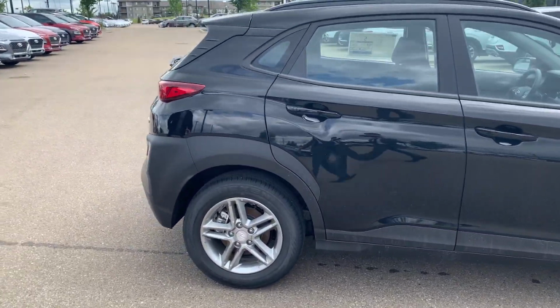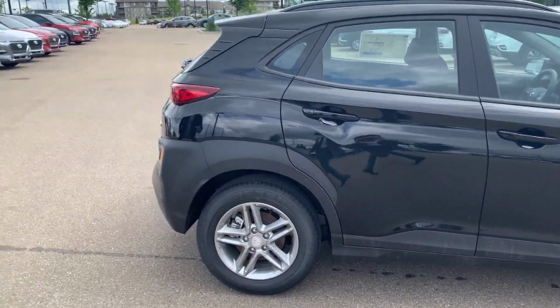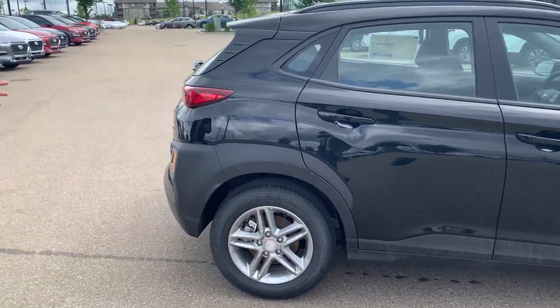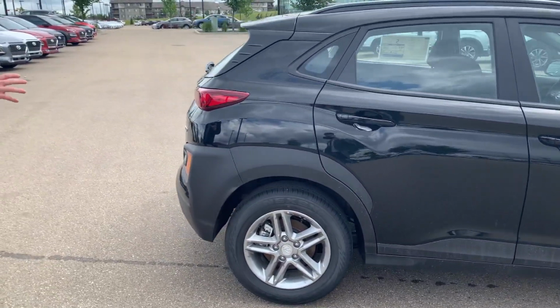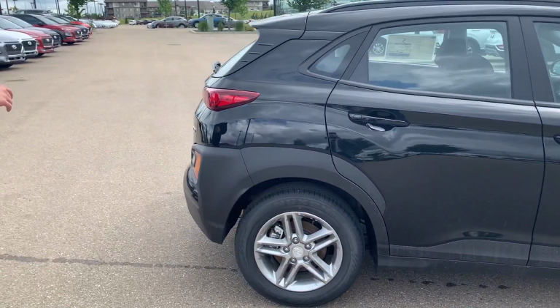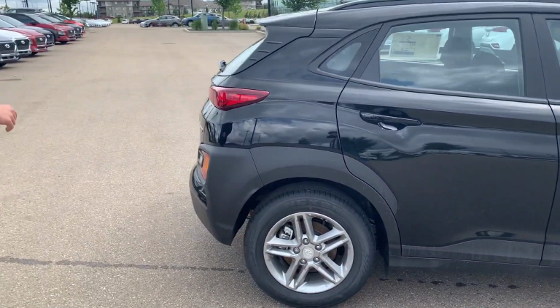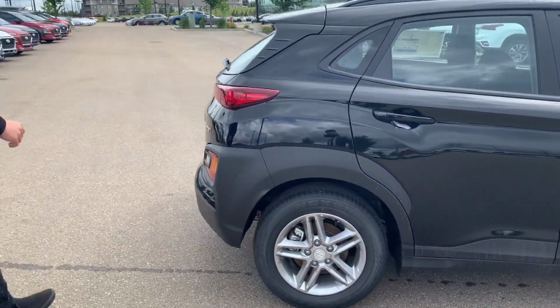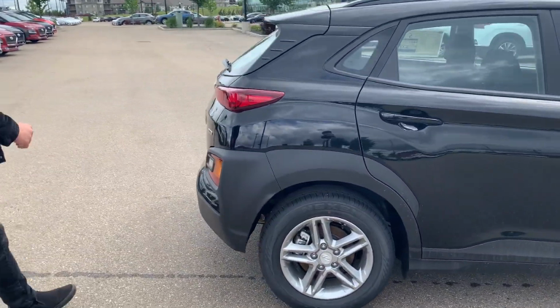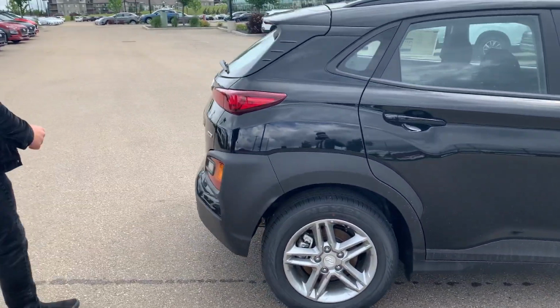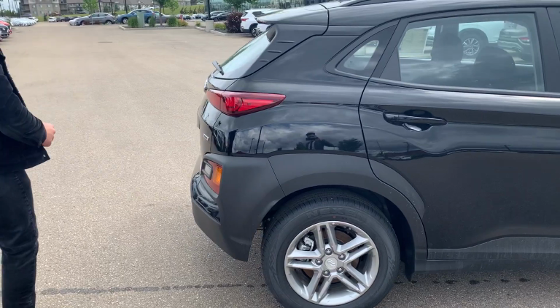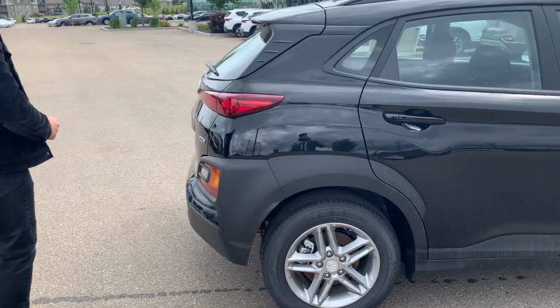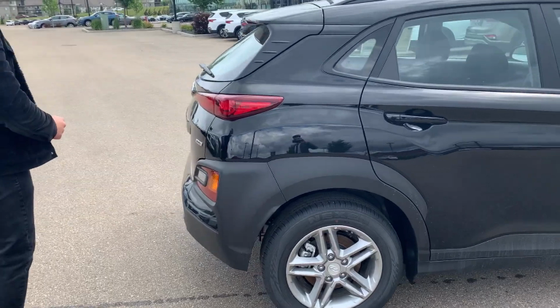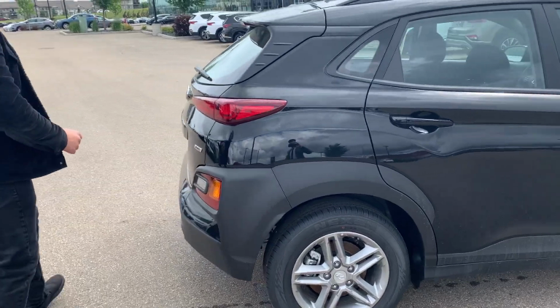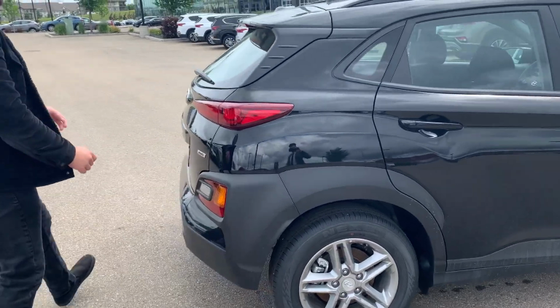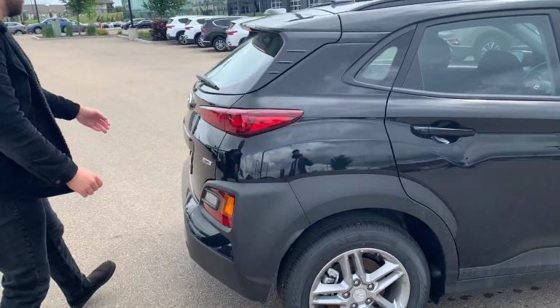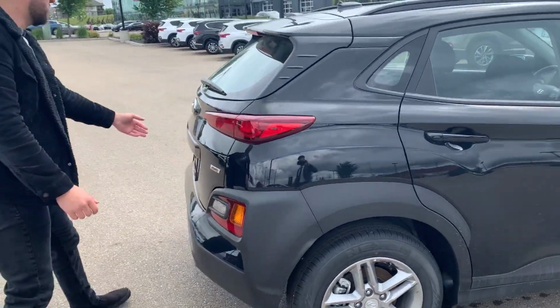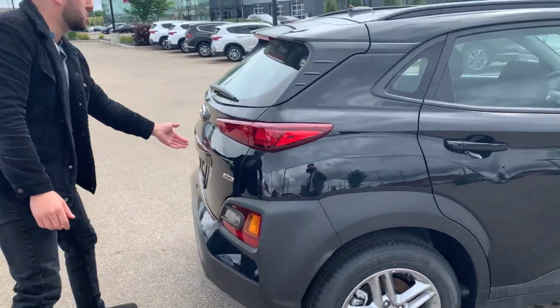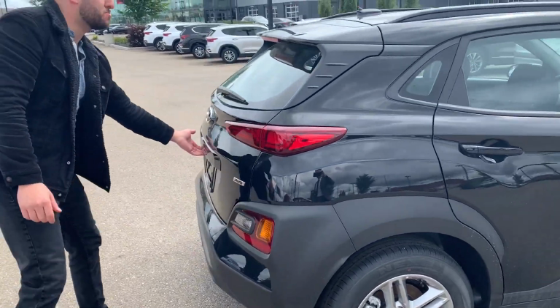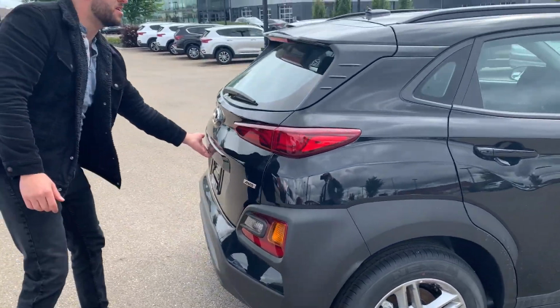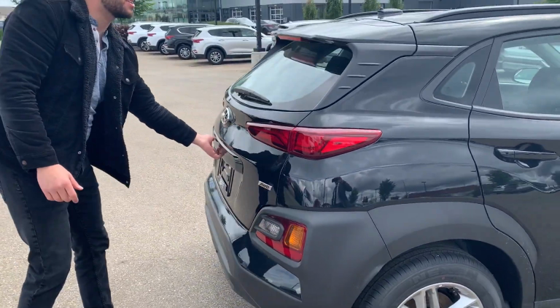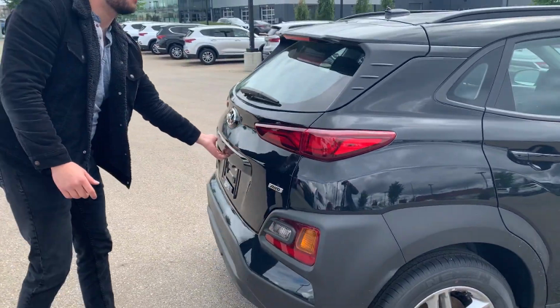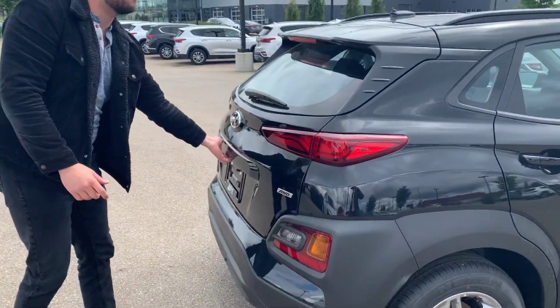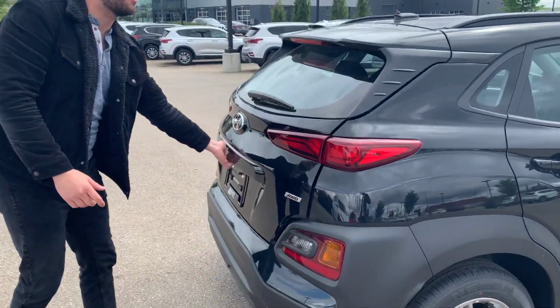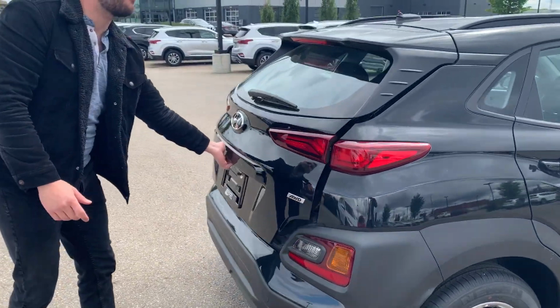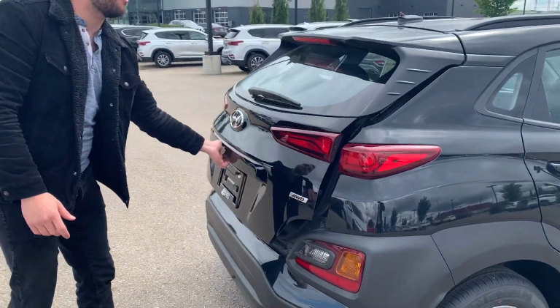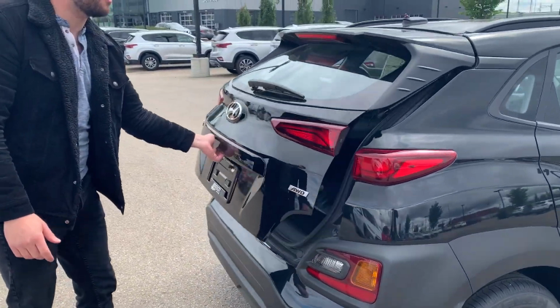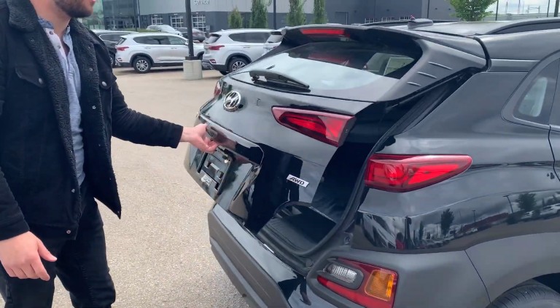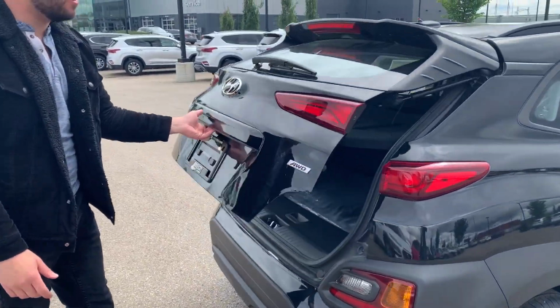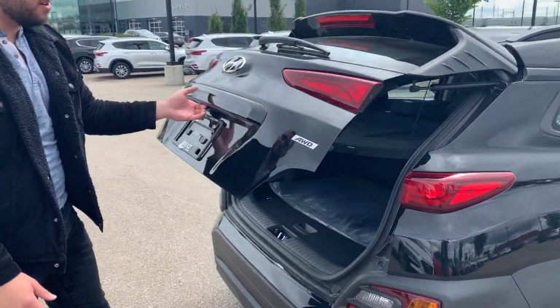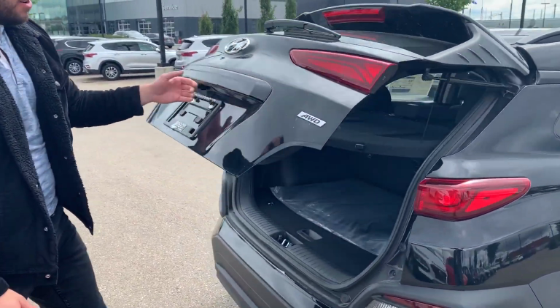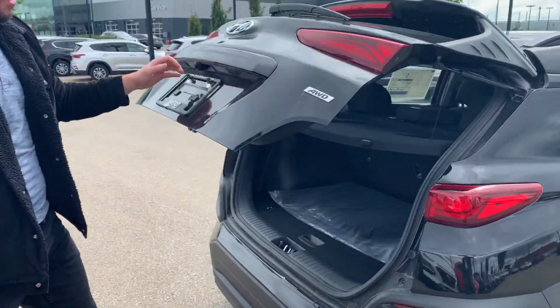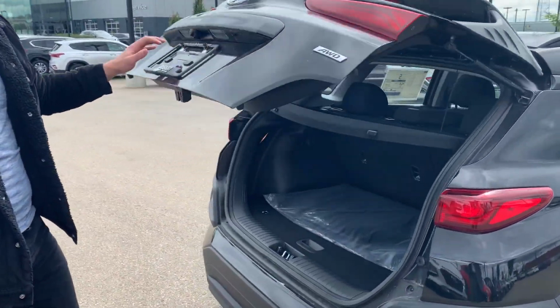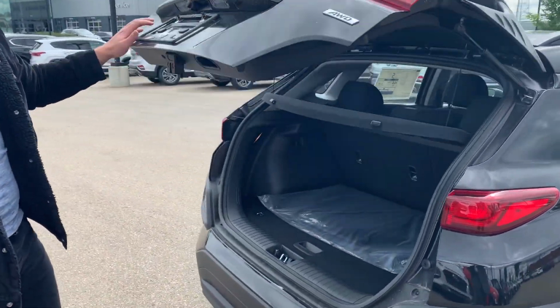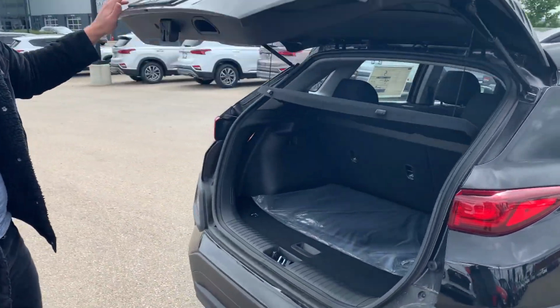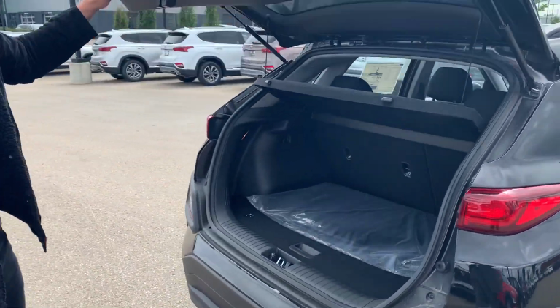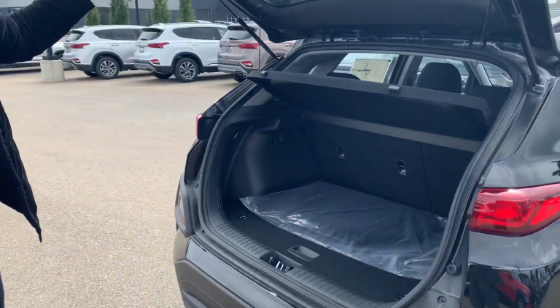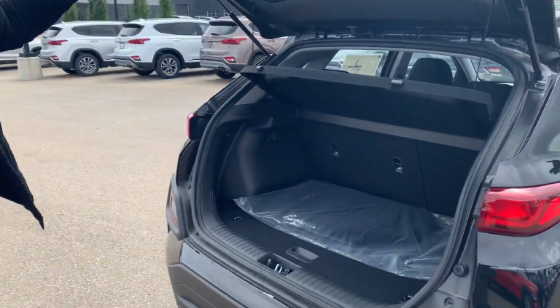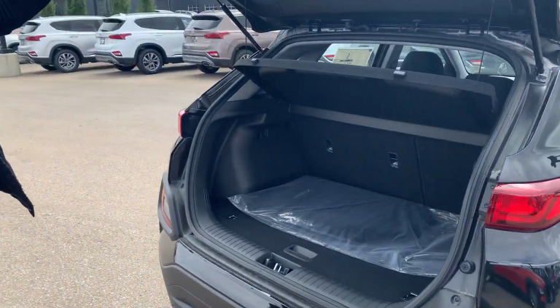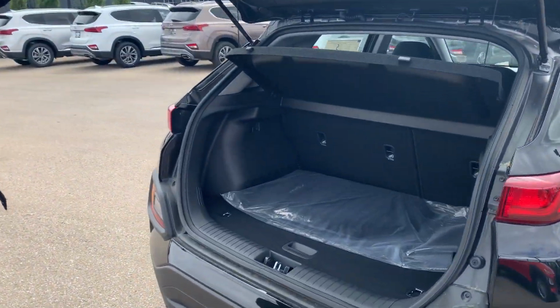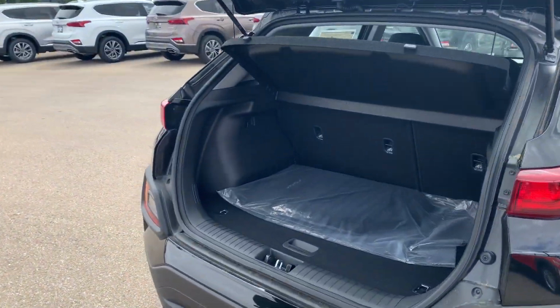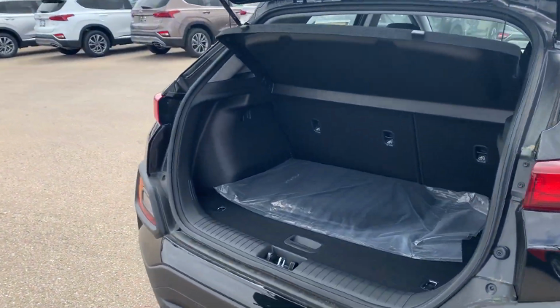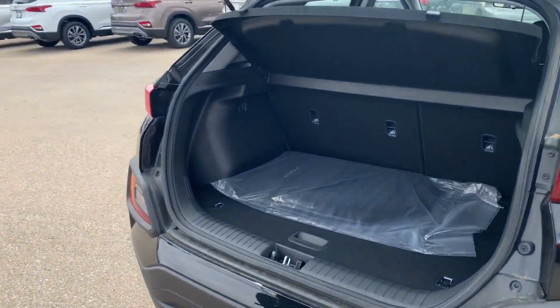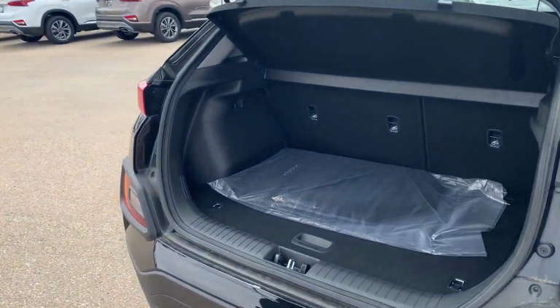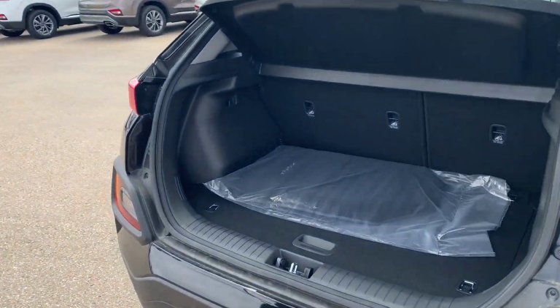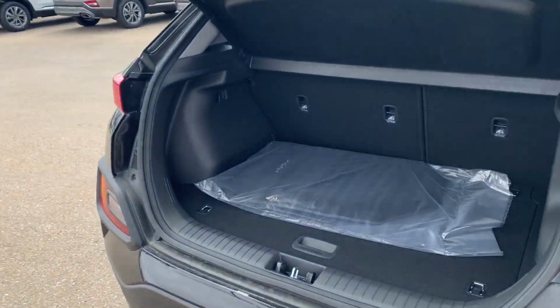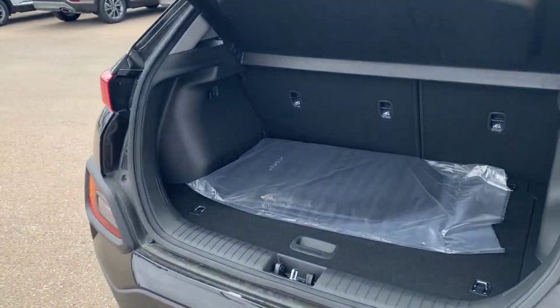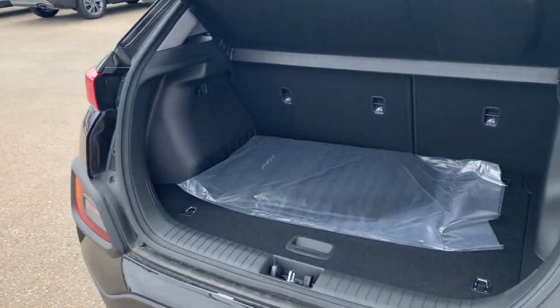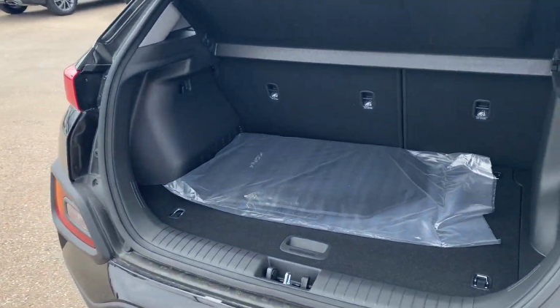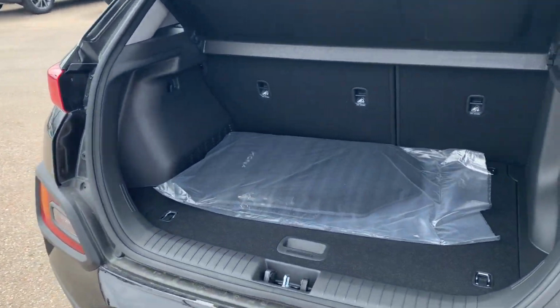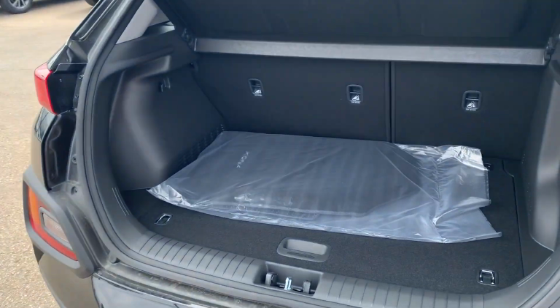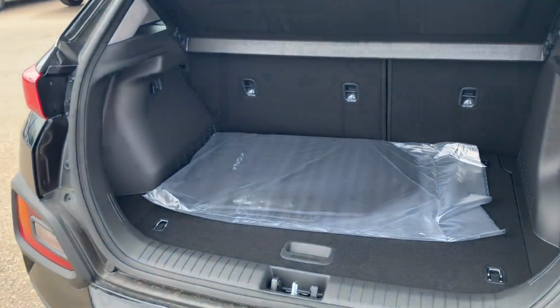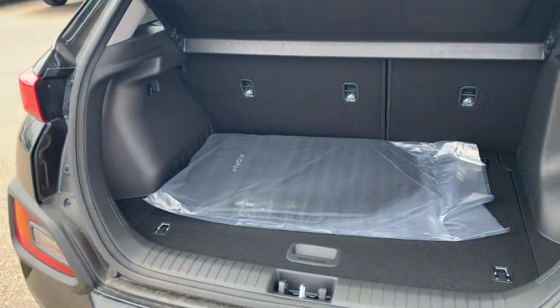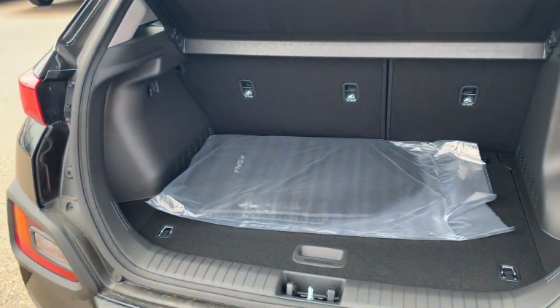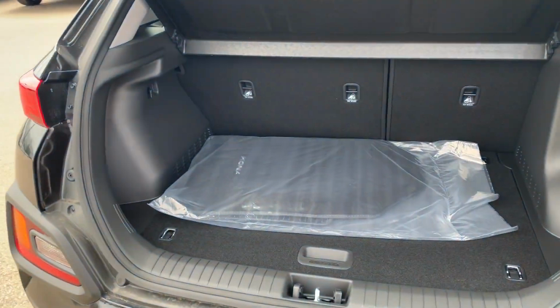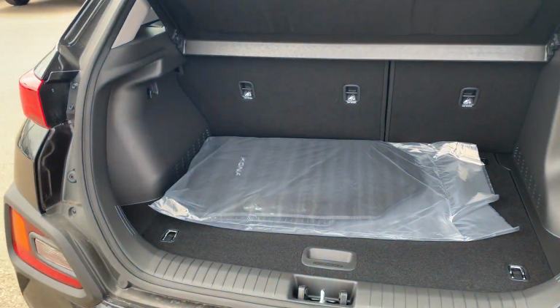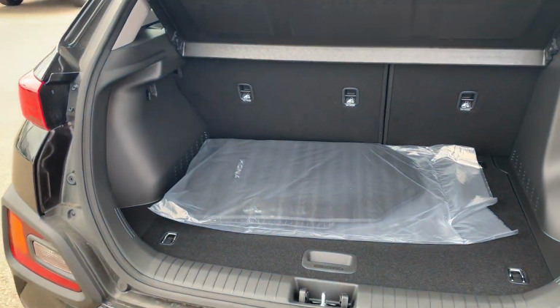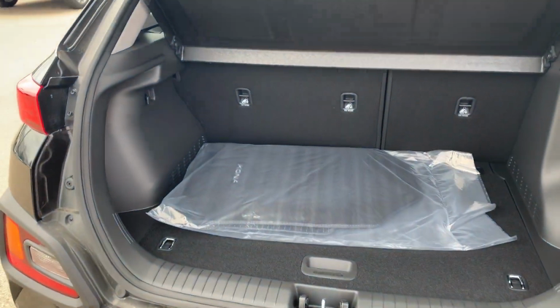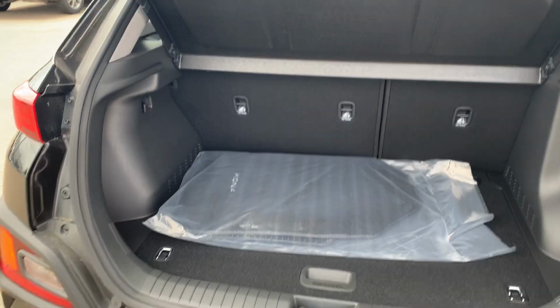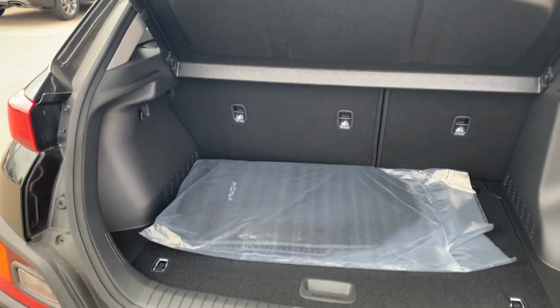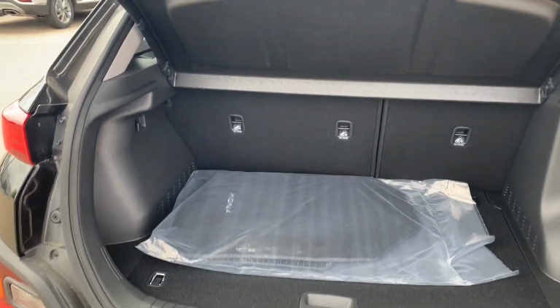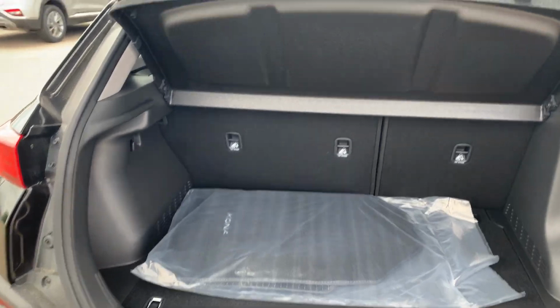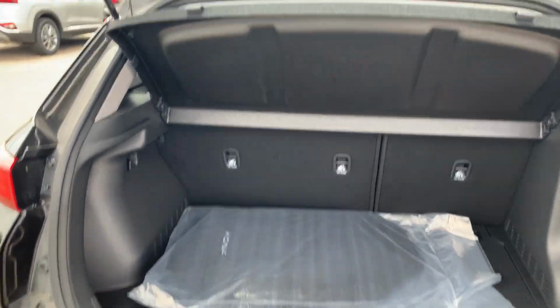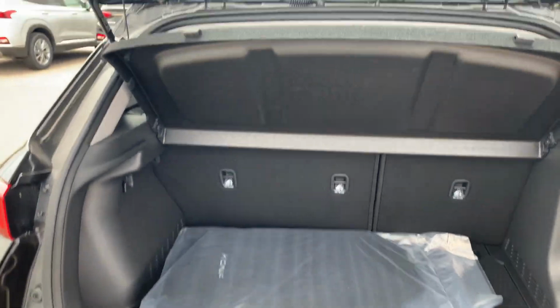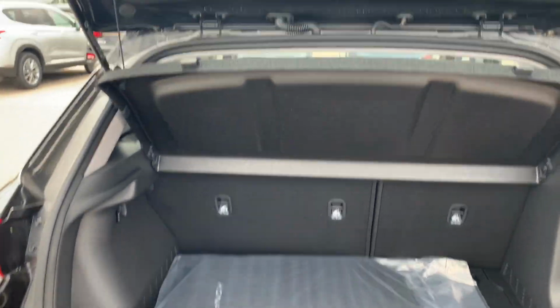Hyundai did a really good job making a lot of space in the back trunk here. Take a look — they made it really deep, so you can fit anything you want in there.